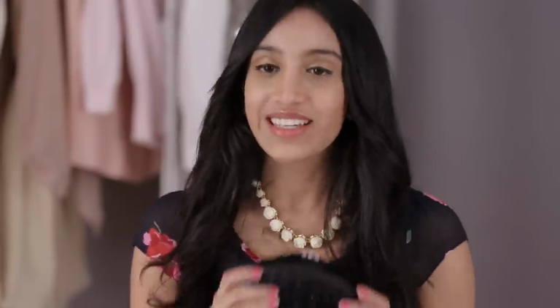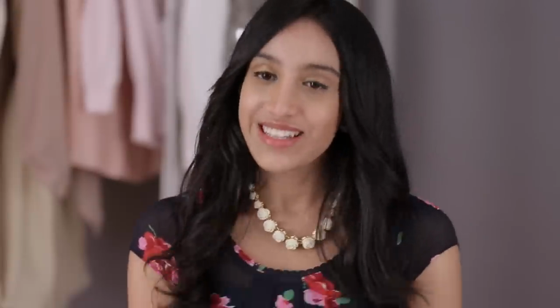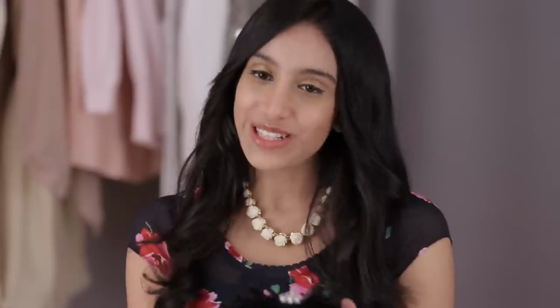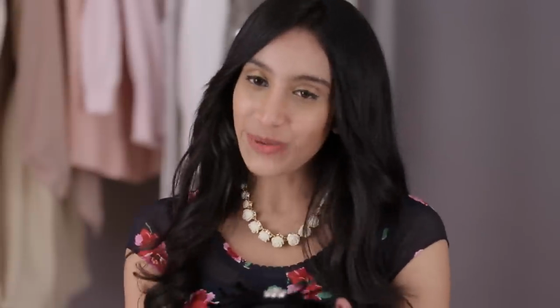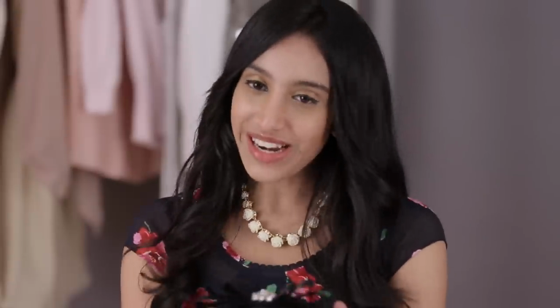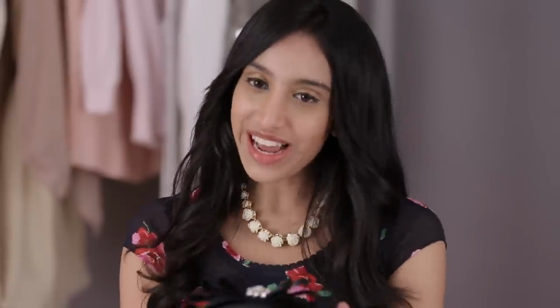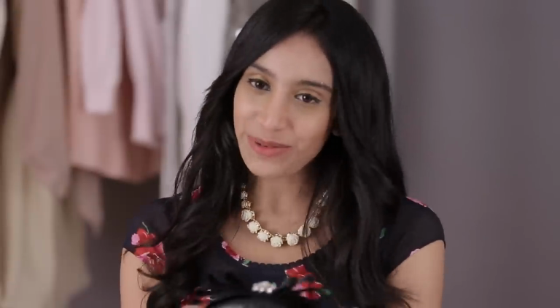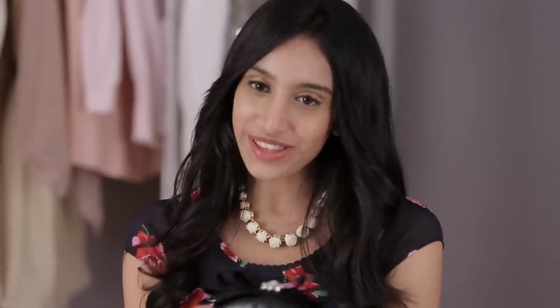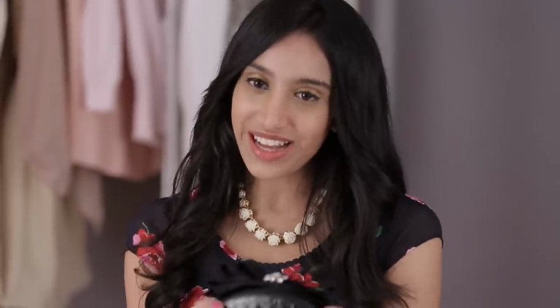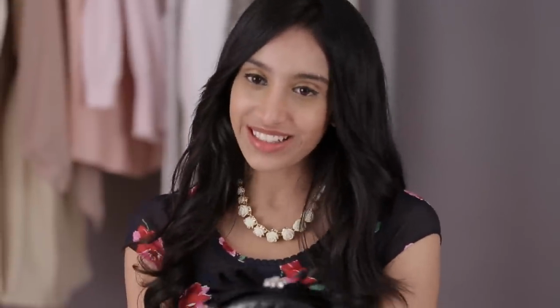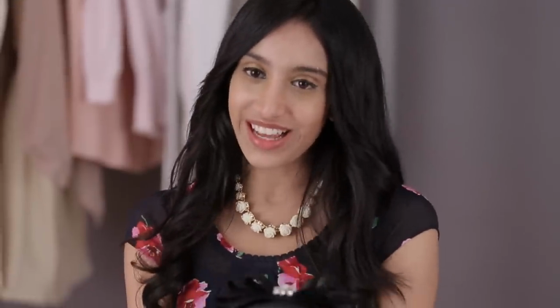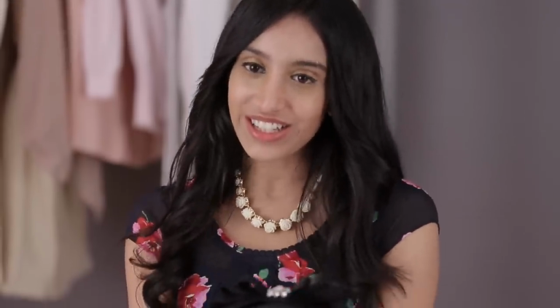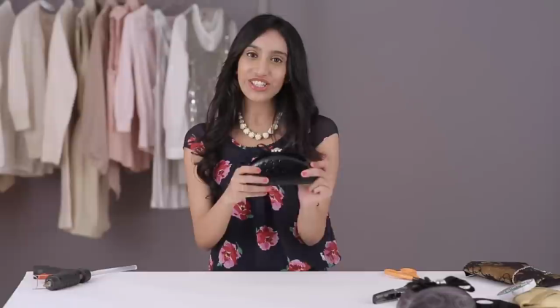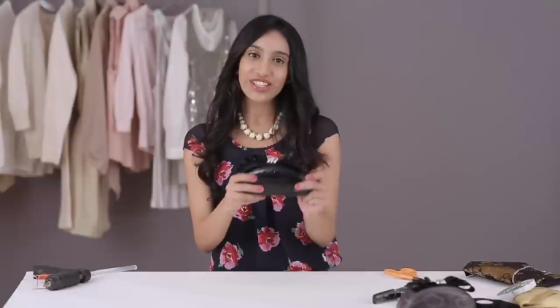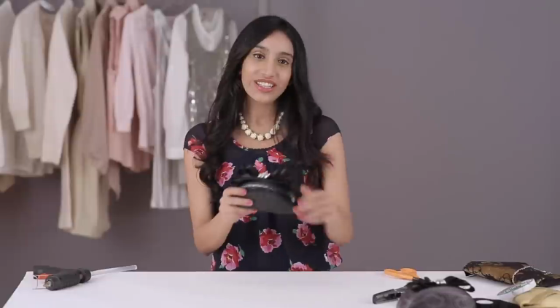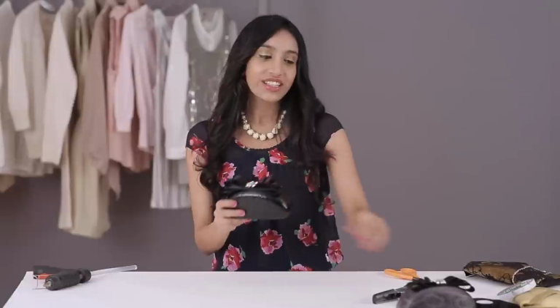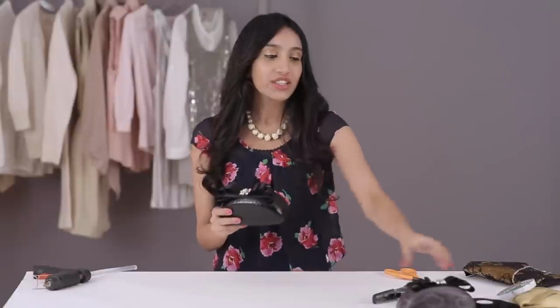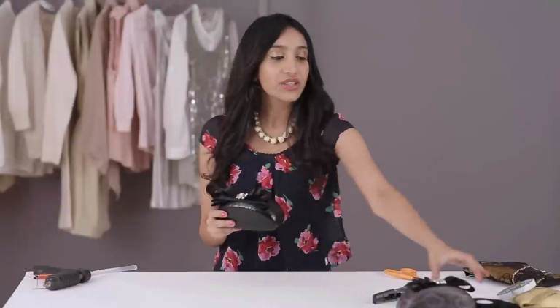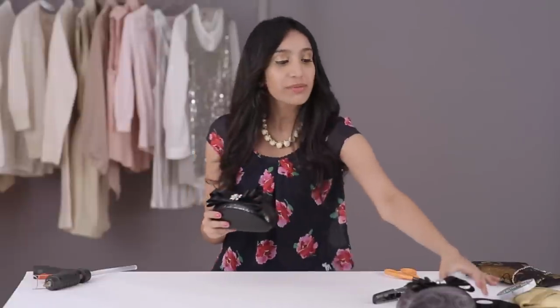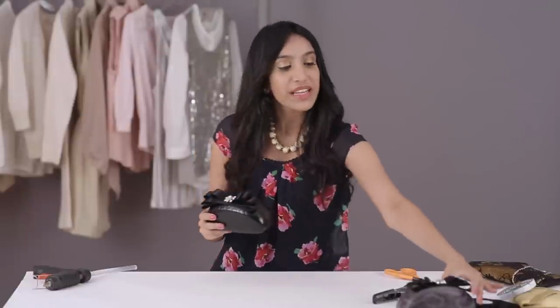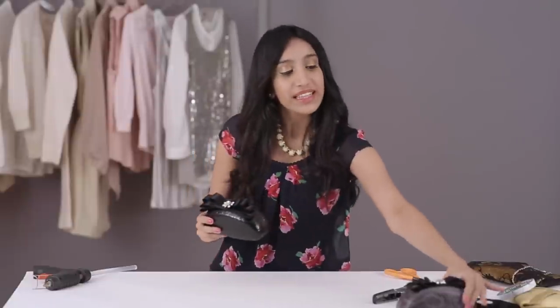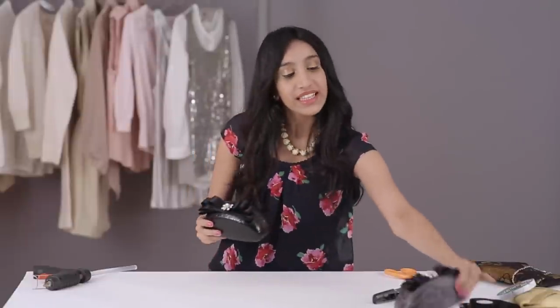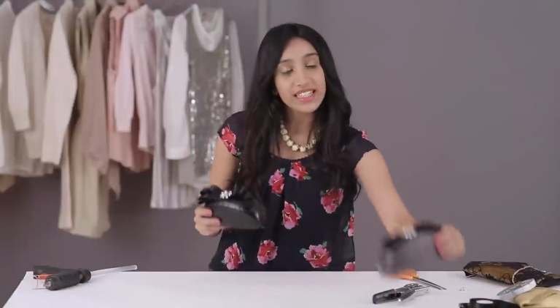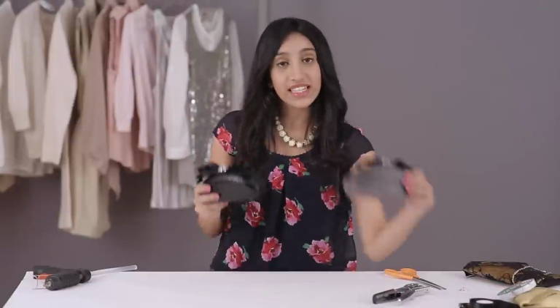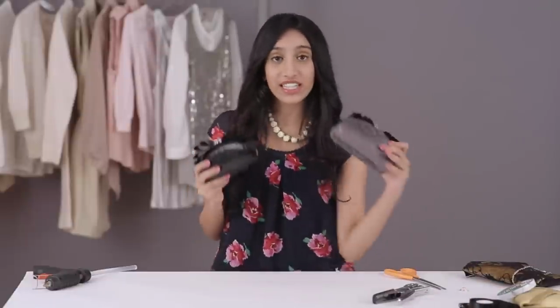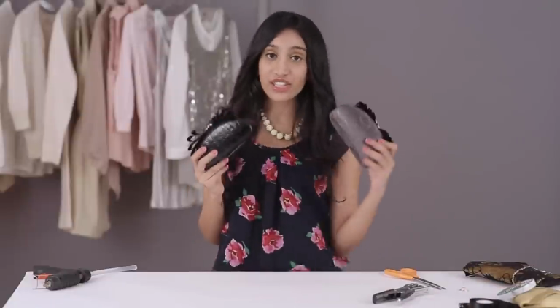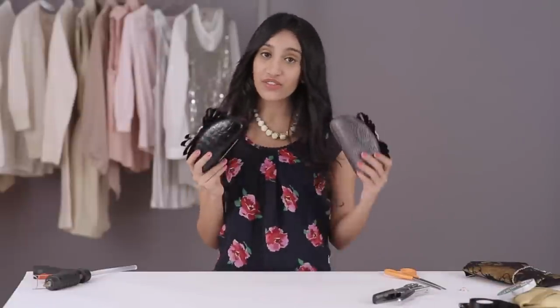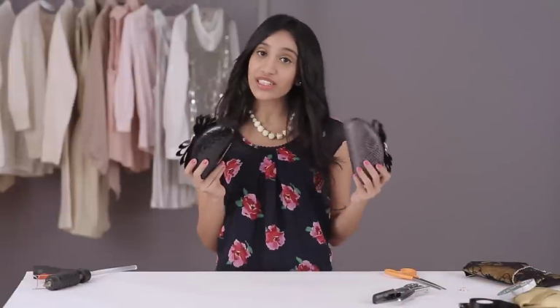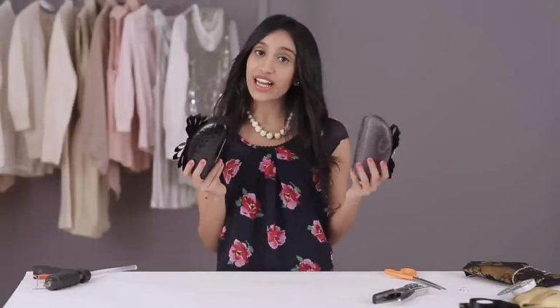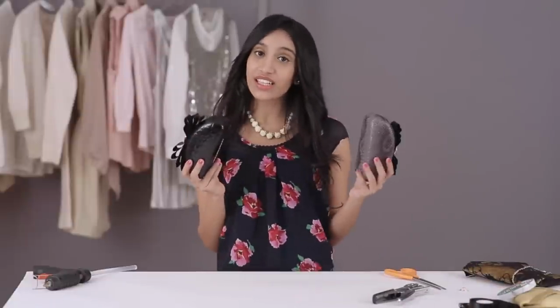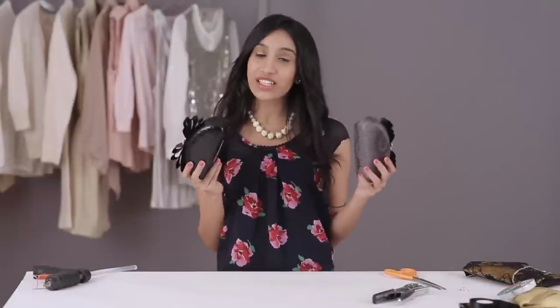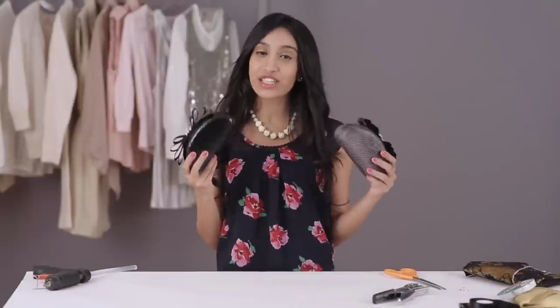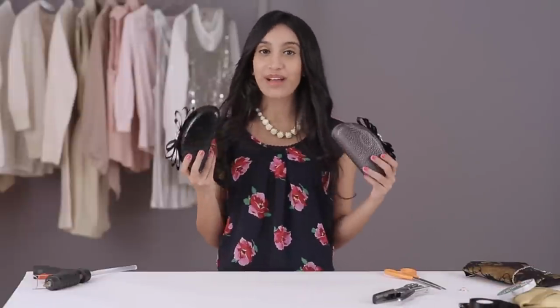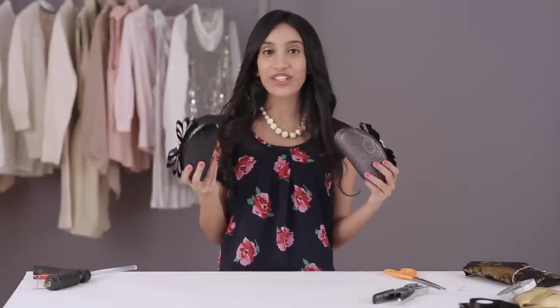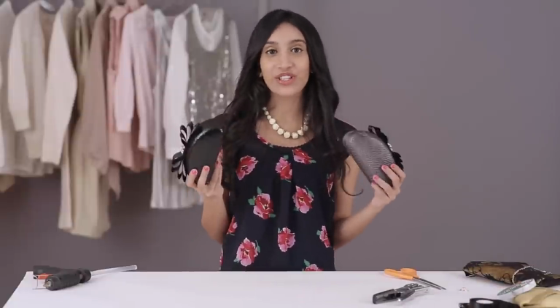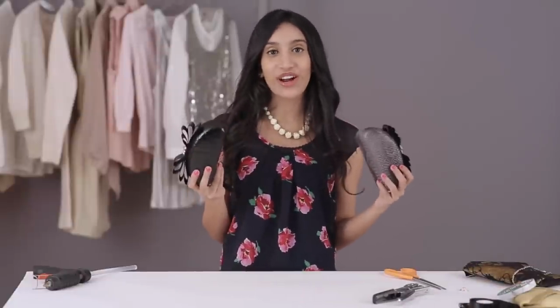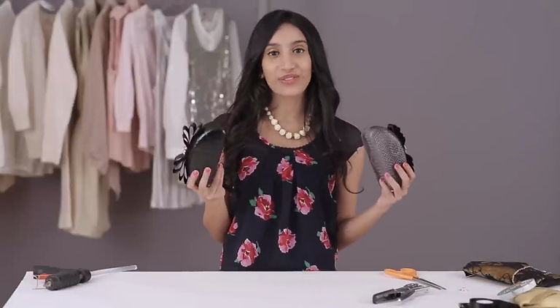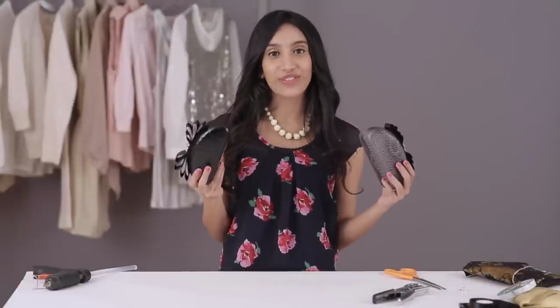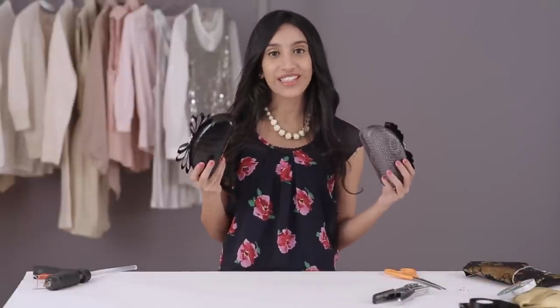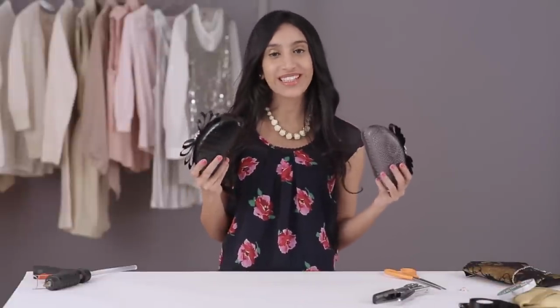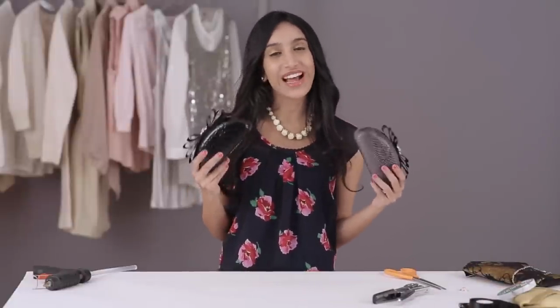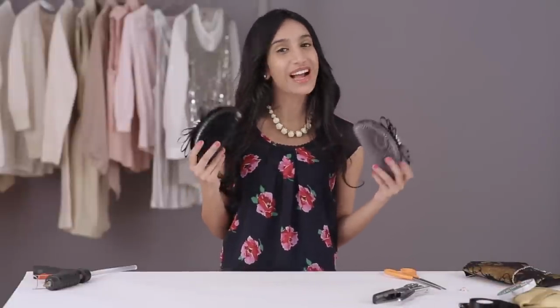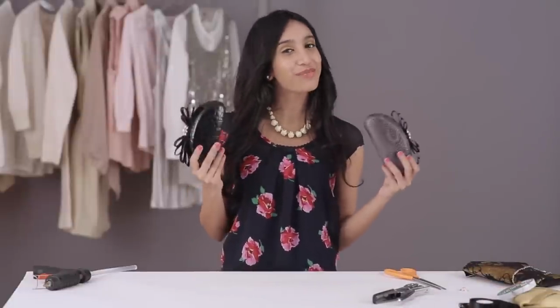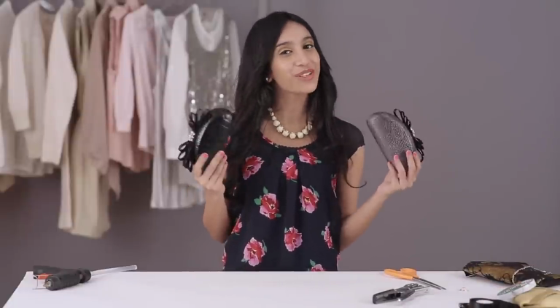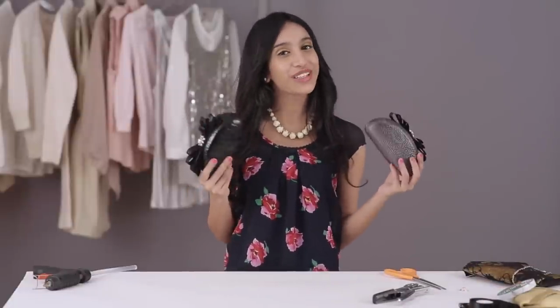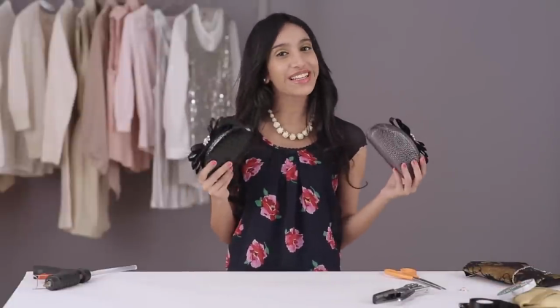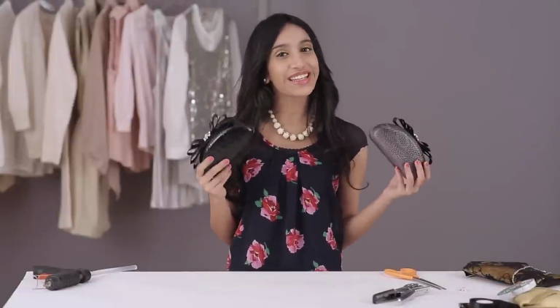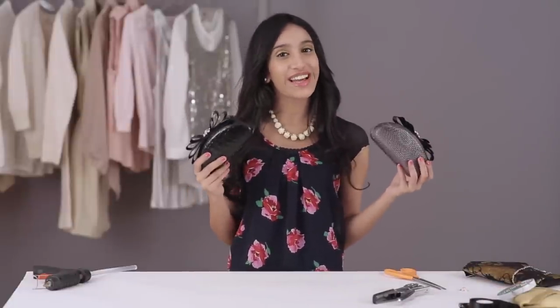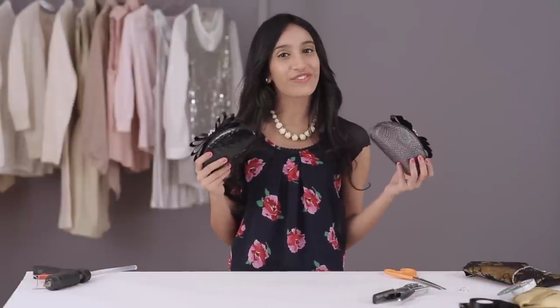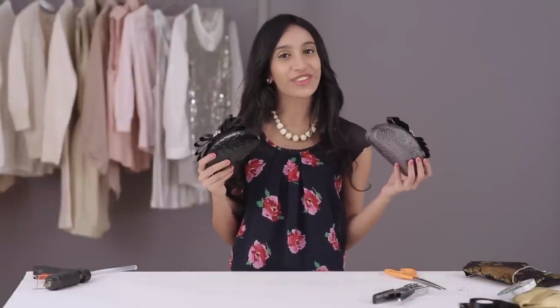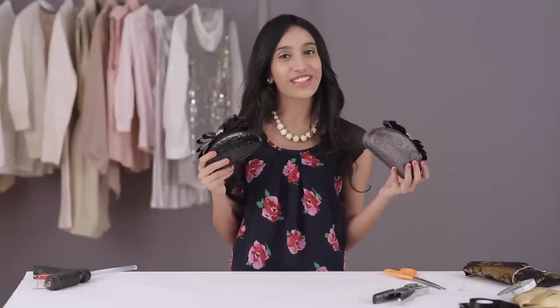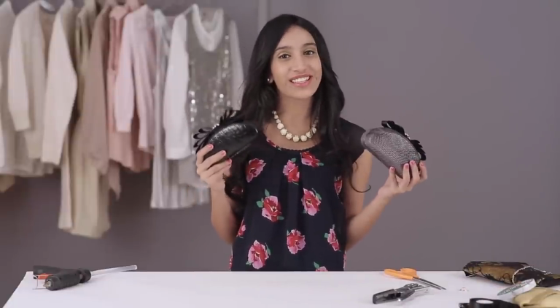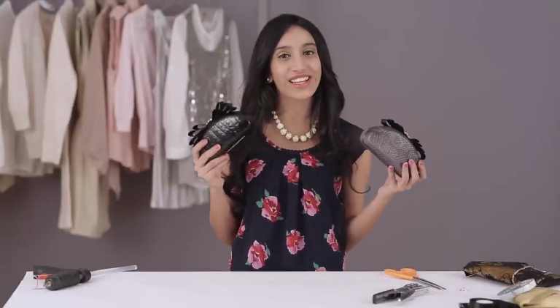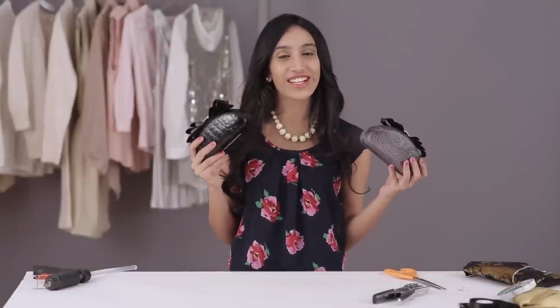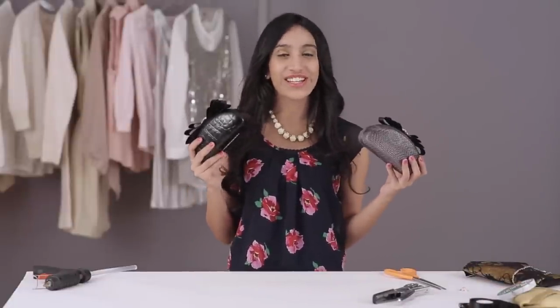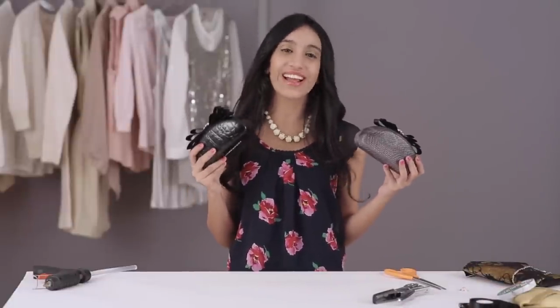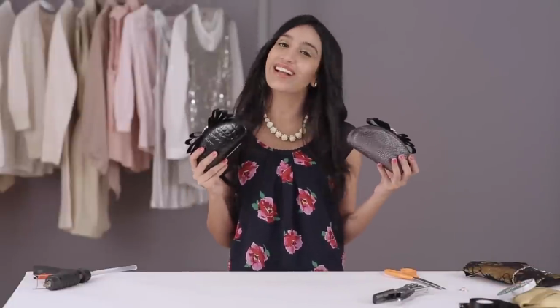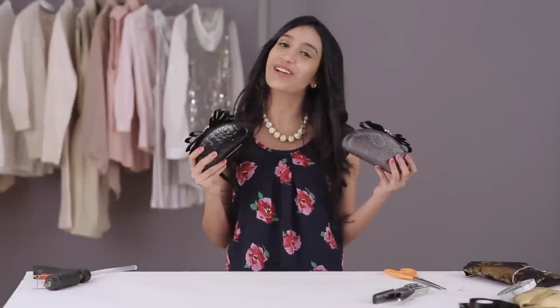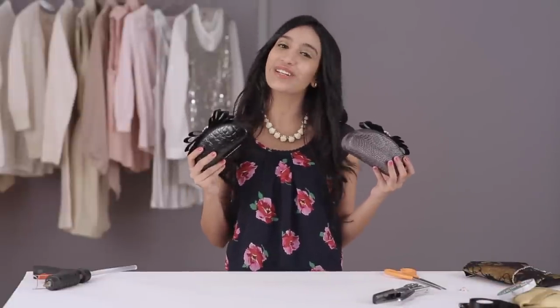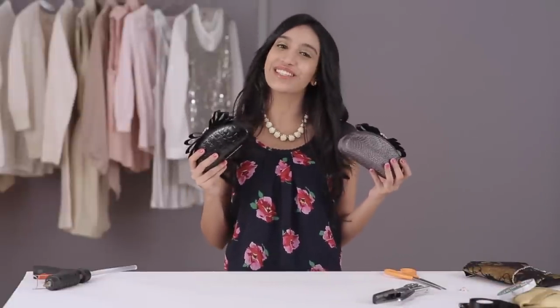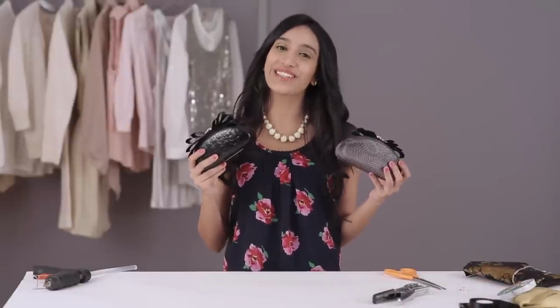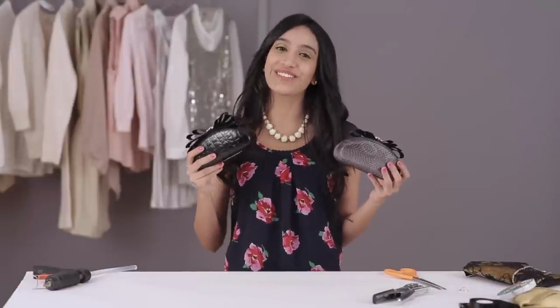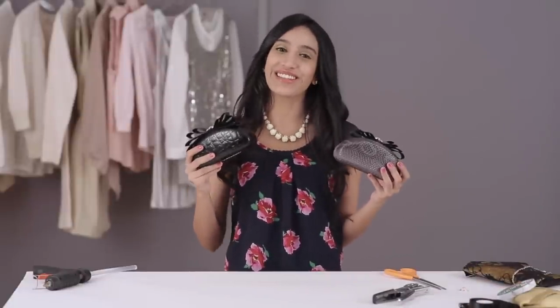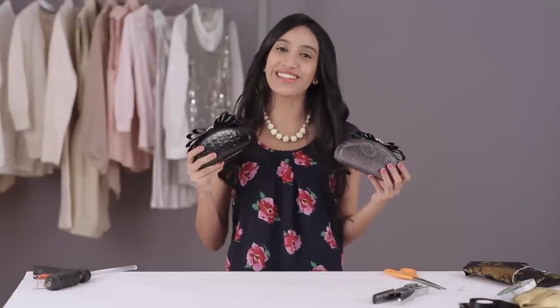So we're done with our clutch. You can make these in different colors to match your outfits. I'm totally in love with this clutch and I can't wait to use it.